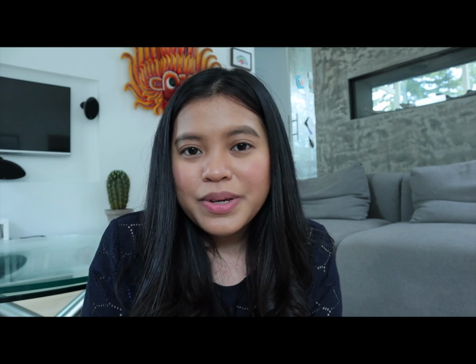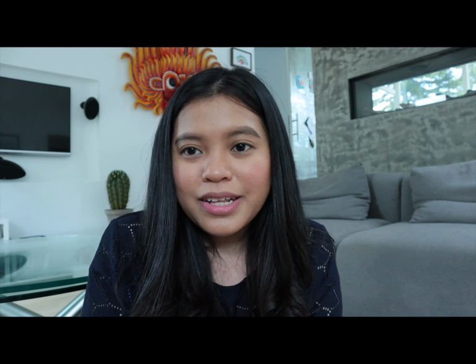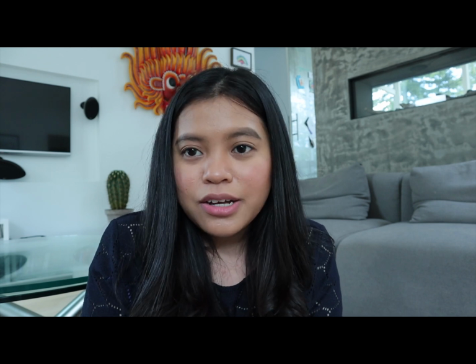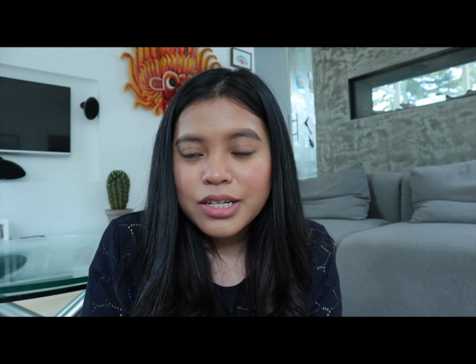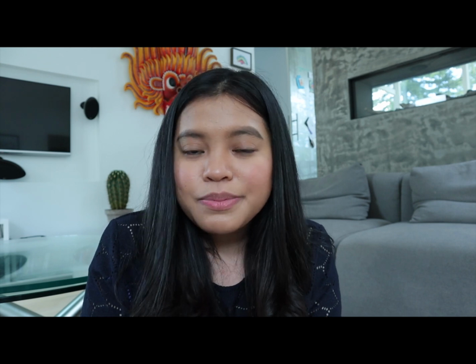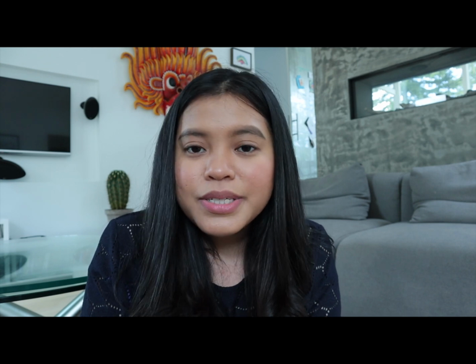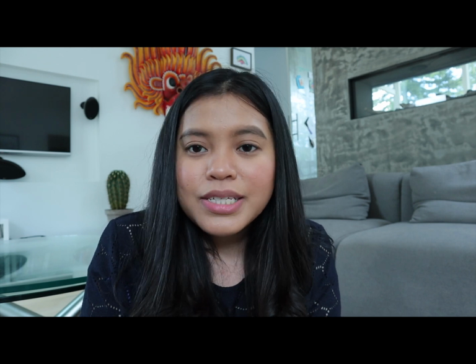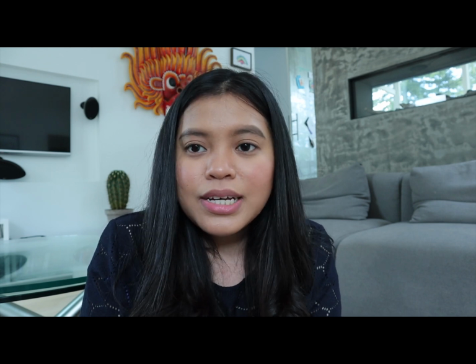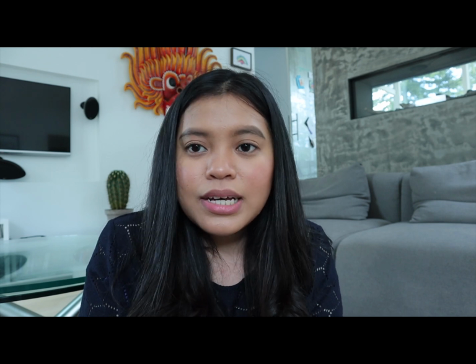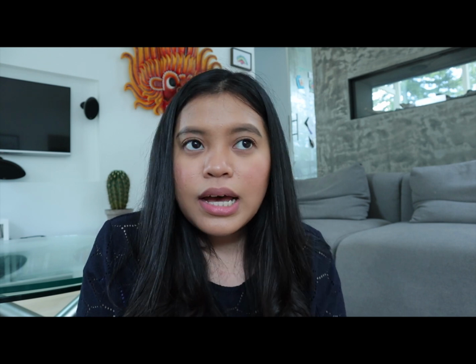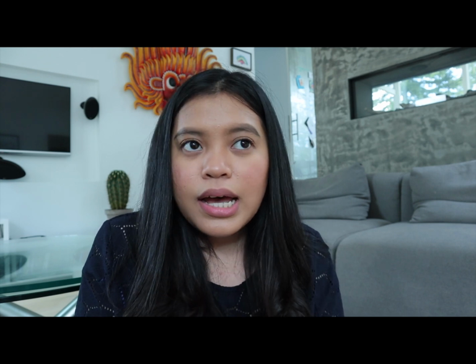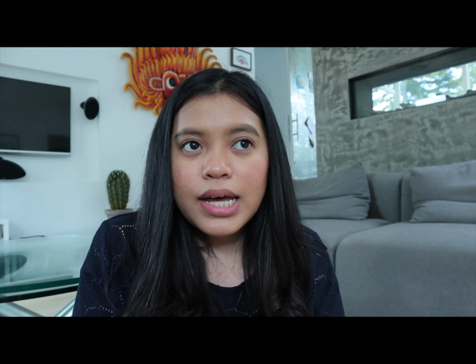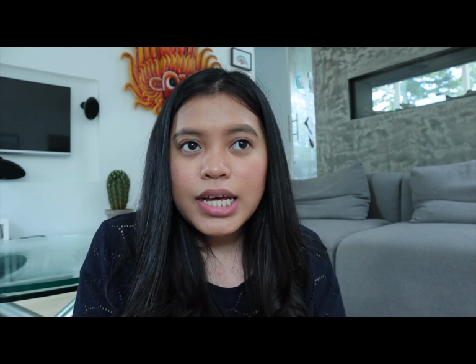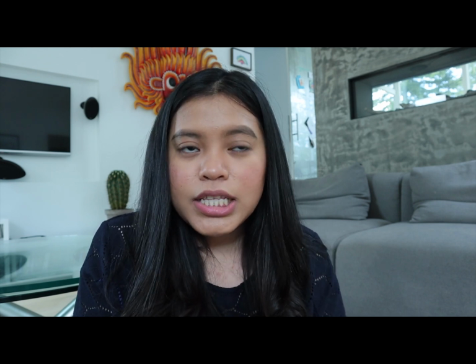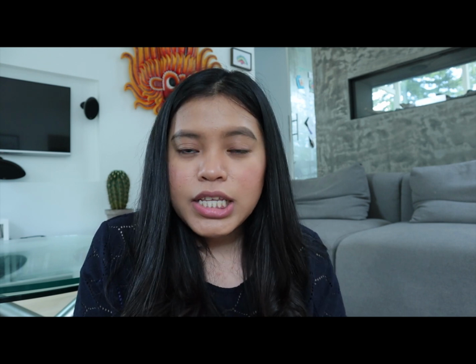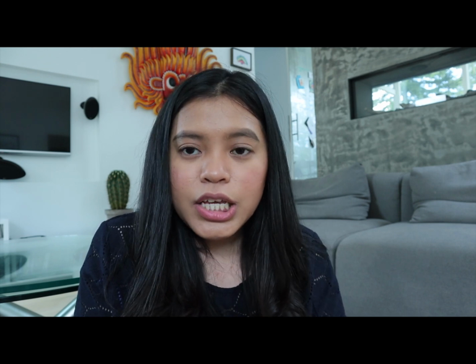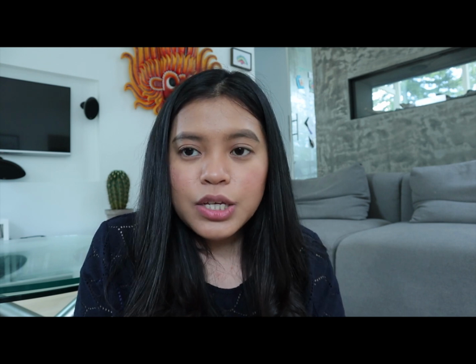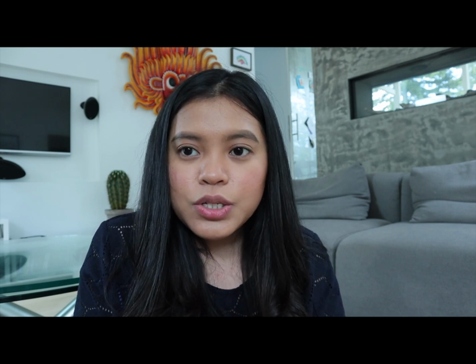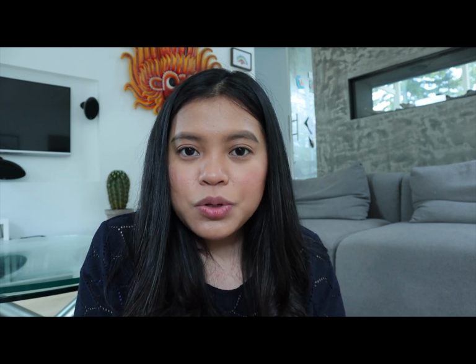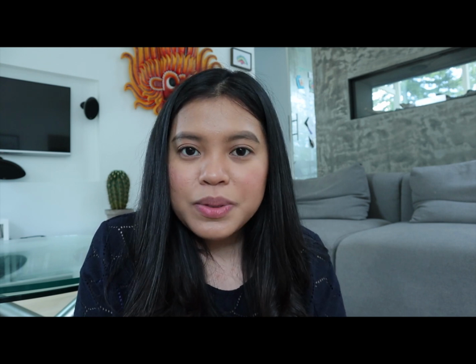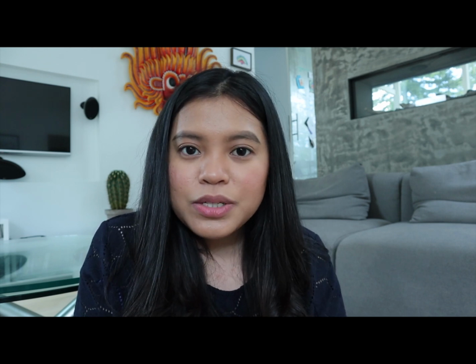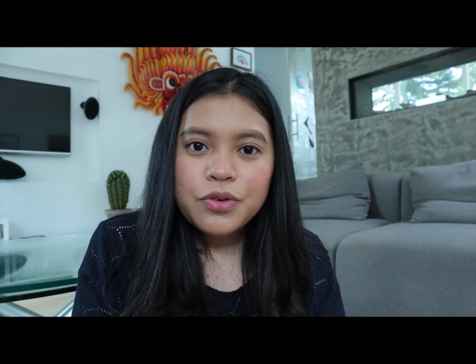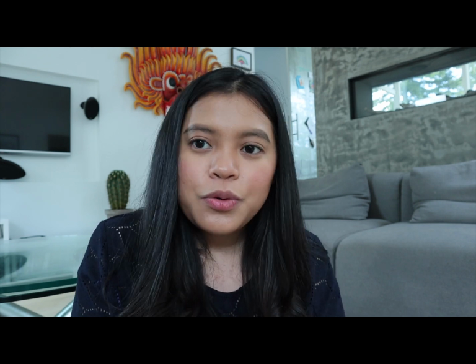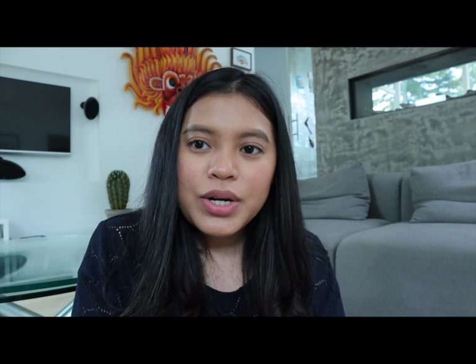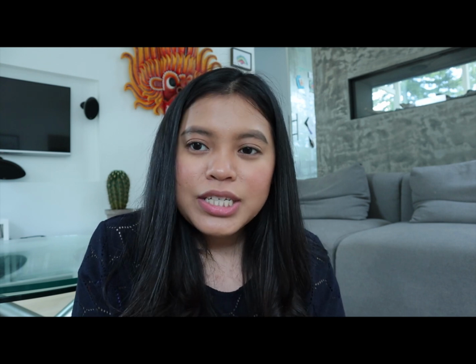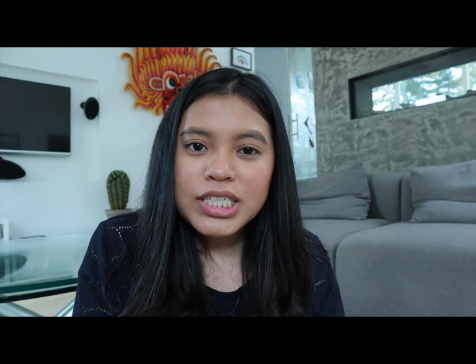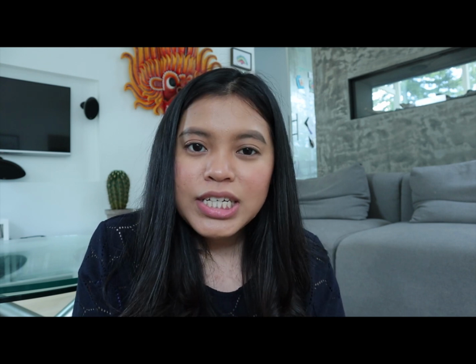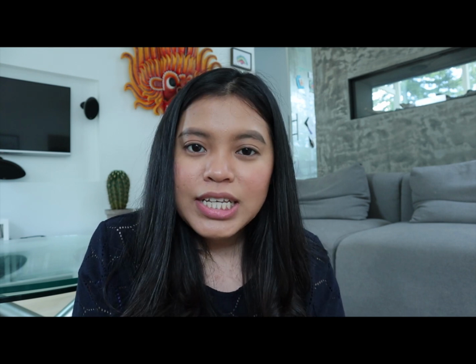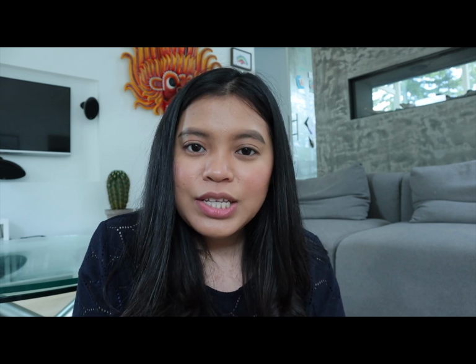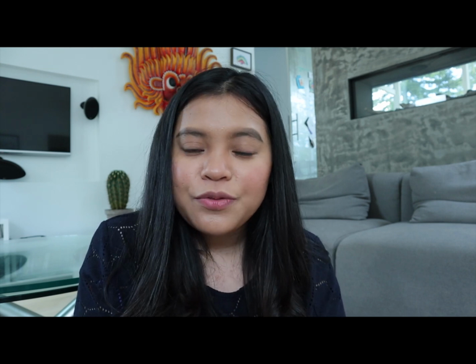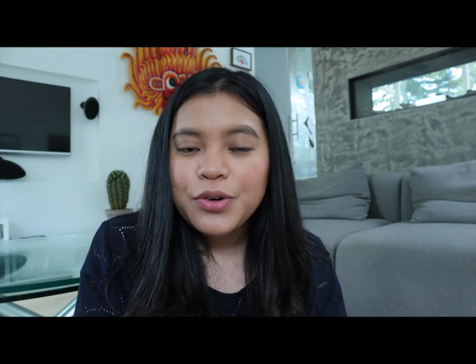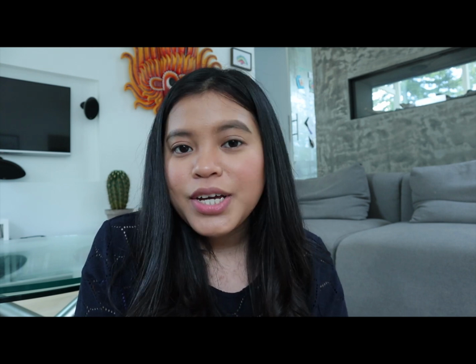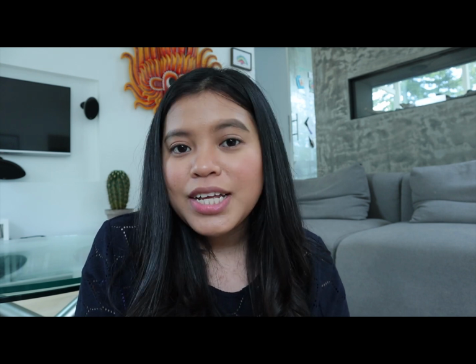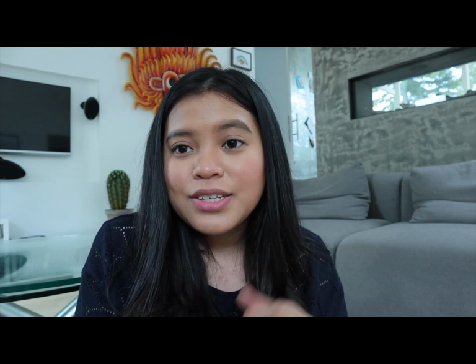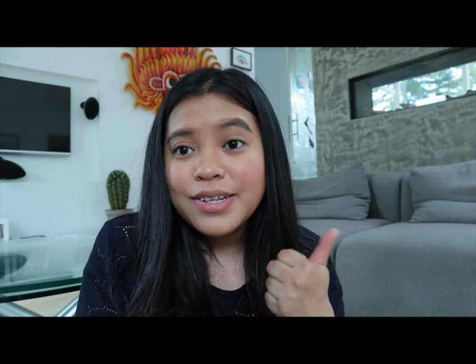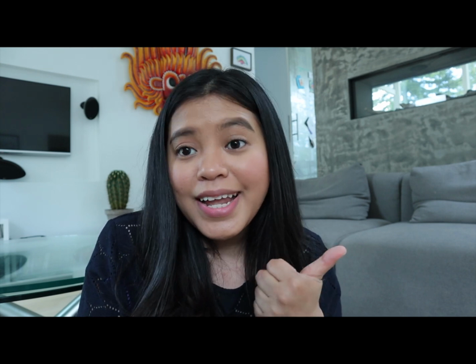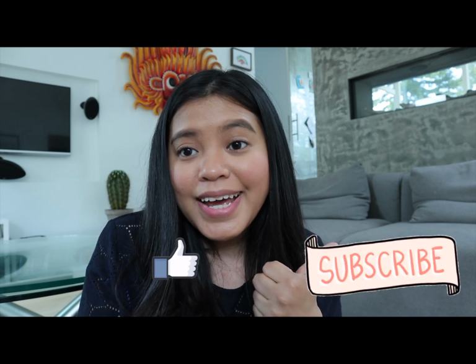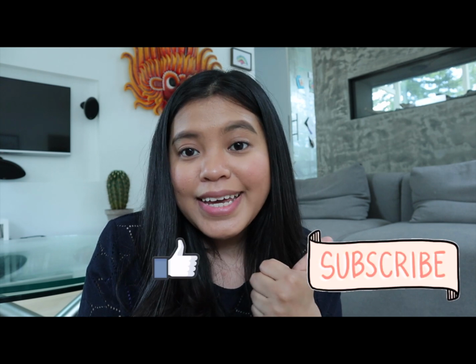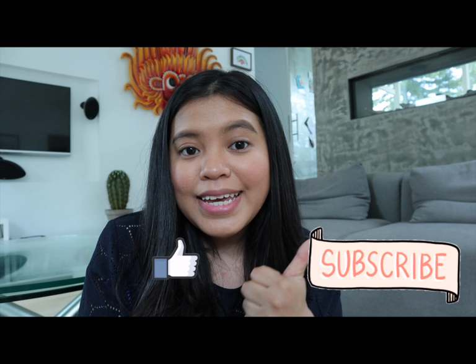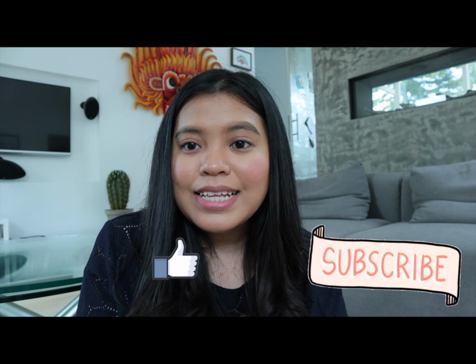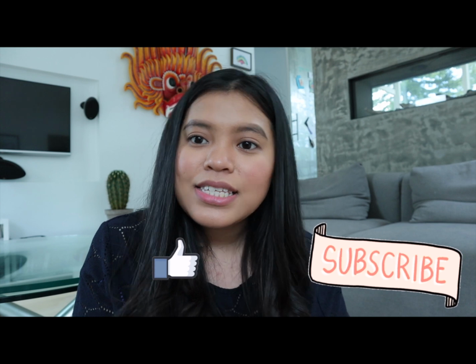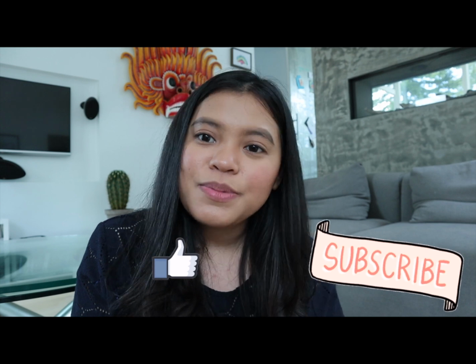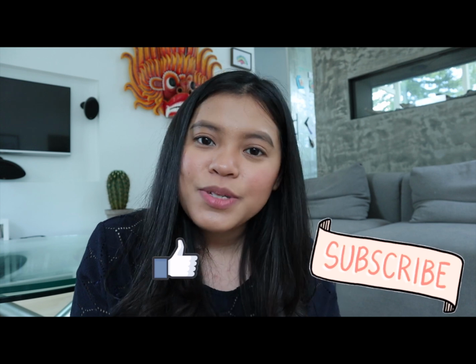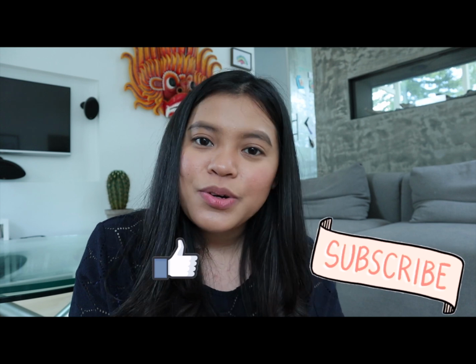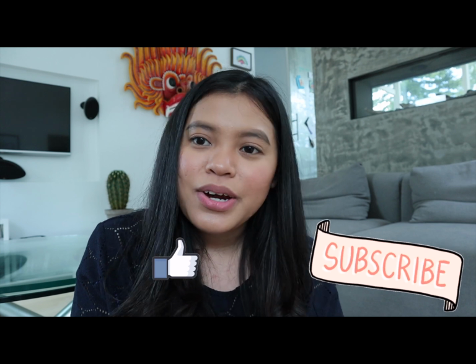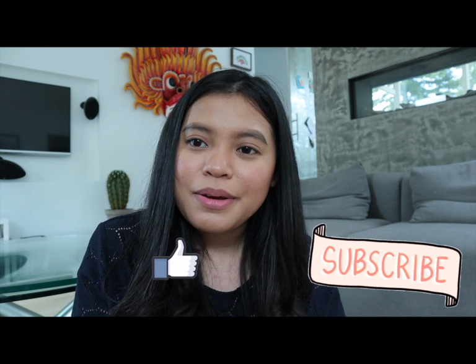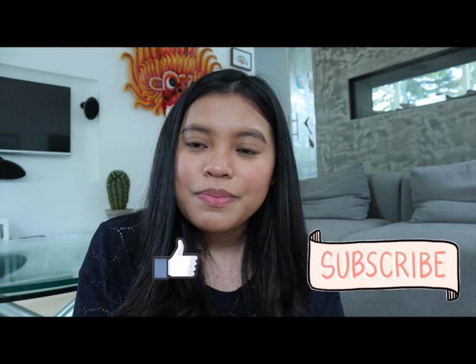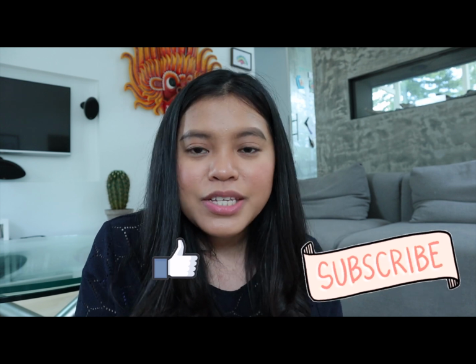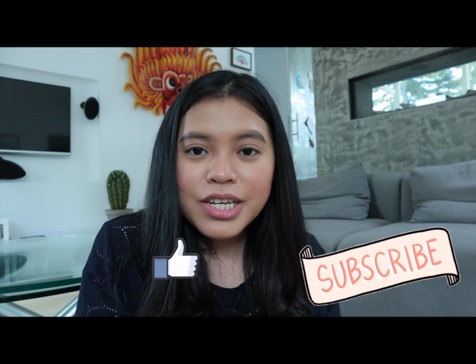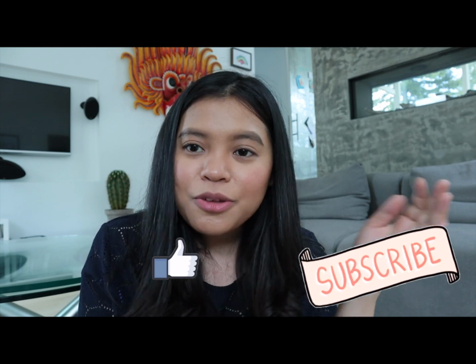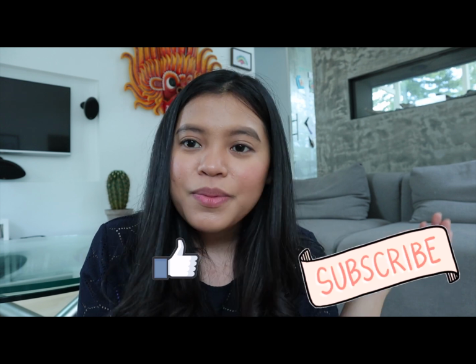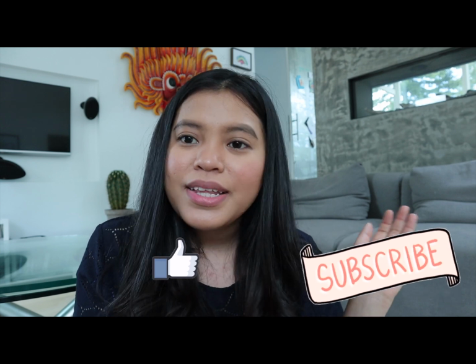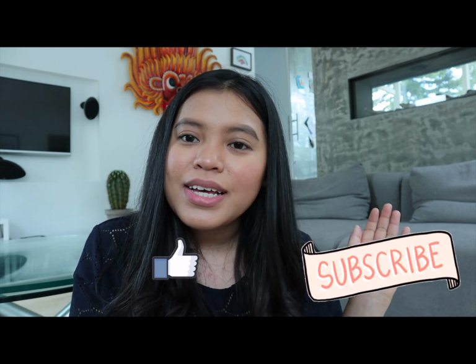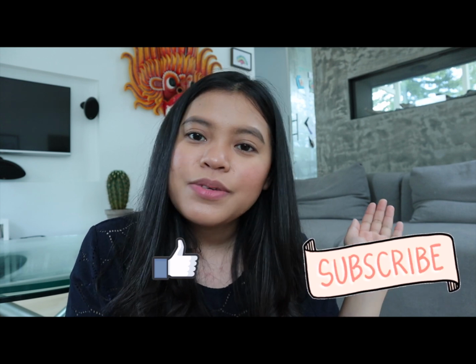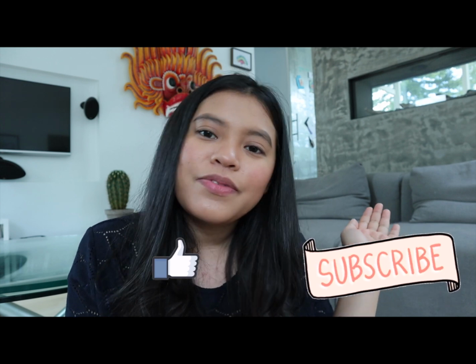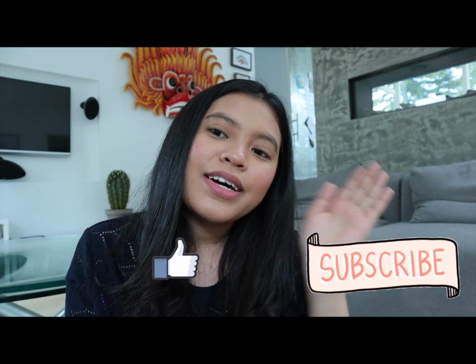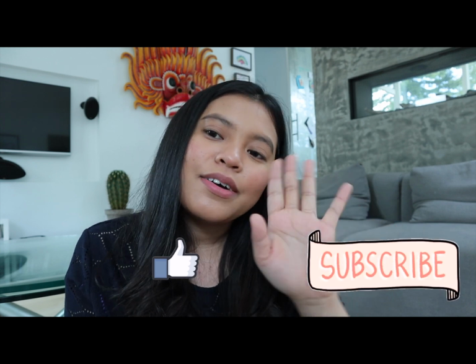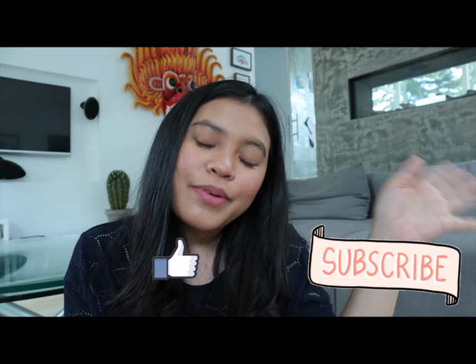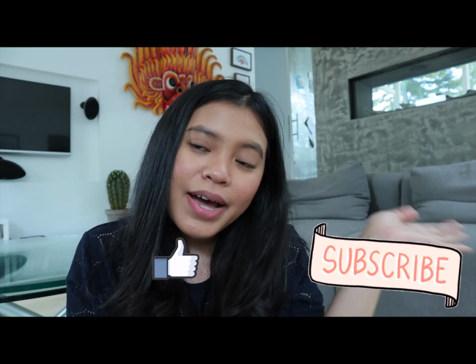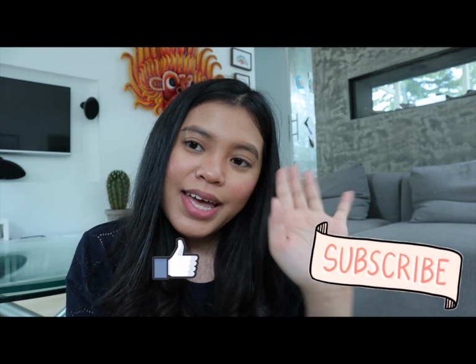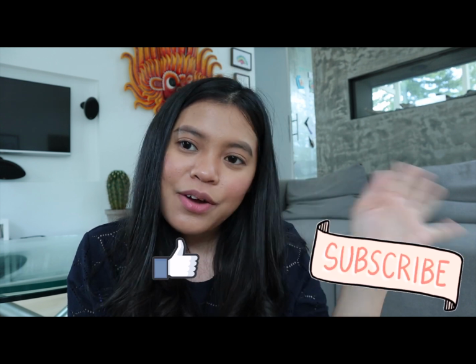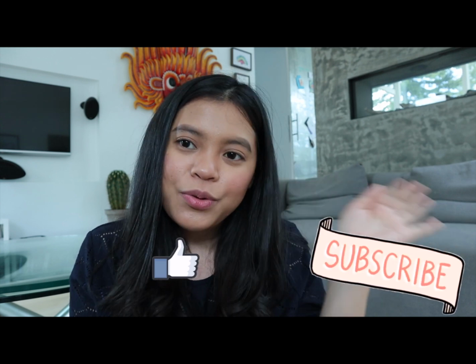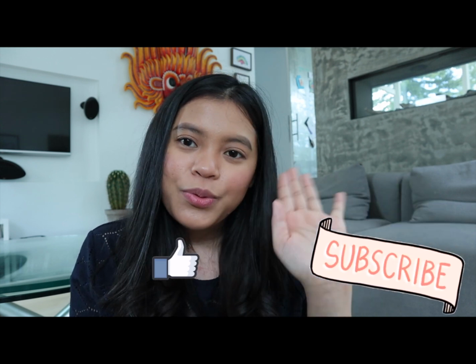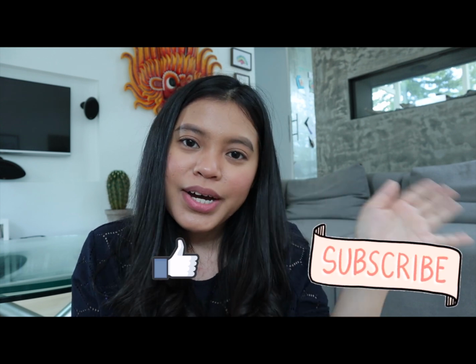That's it for this video, guys. I hope it helps. Thank you so much for watching — don't forget to like and subscribe. See you on my next vlog, bye everyone!